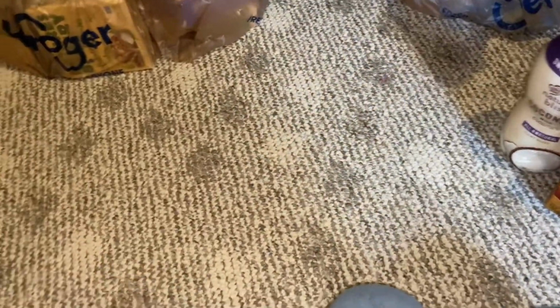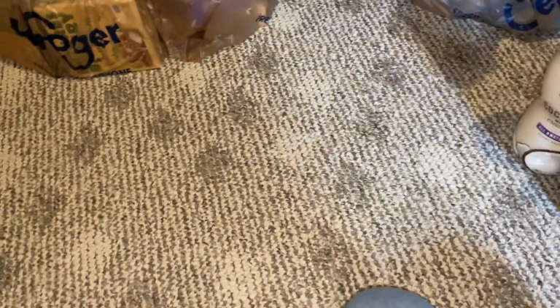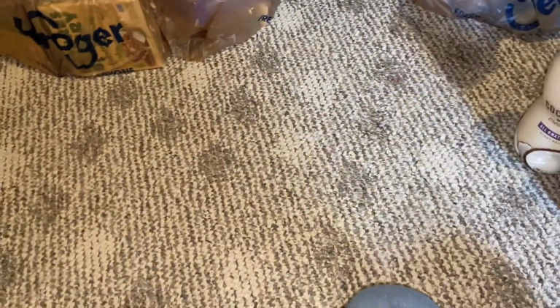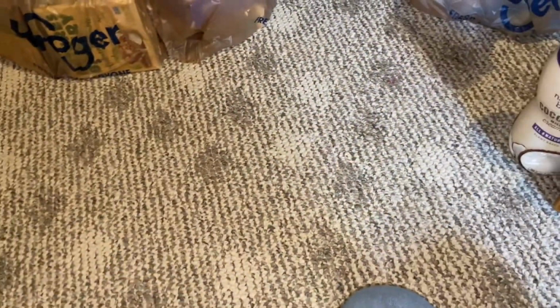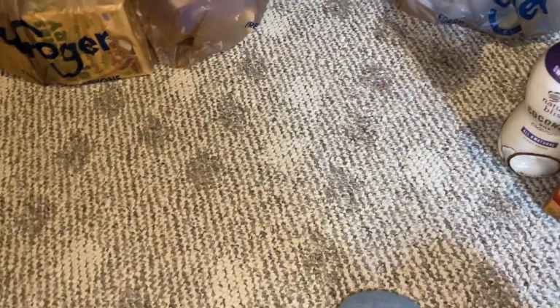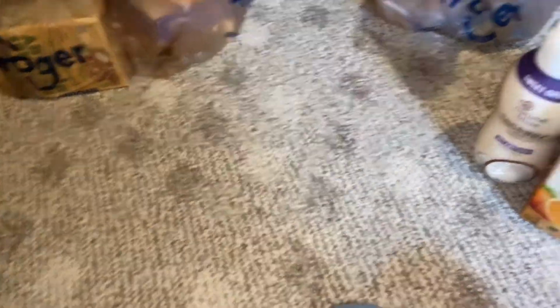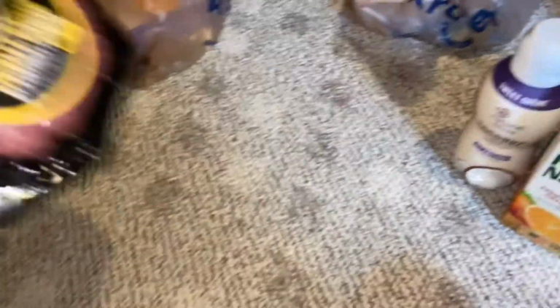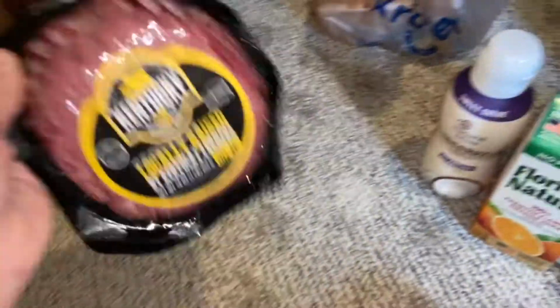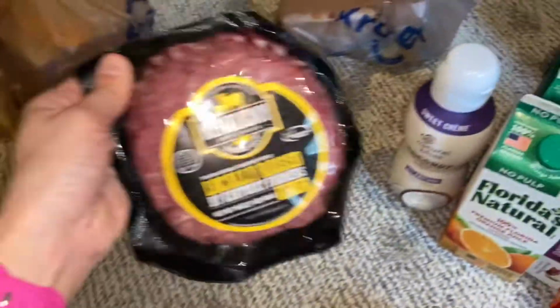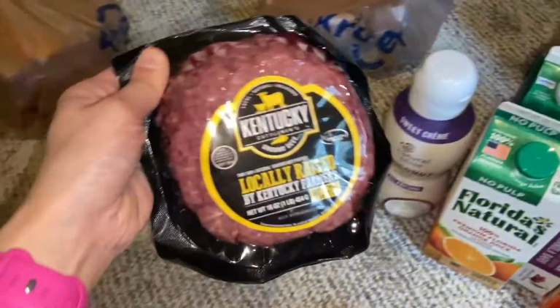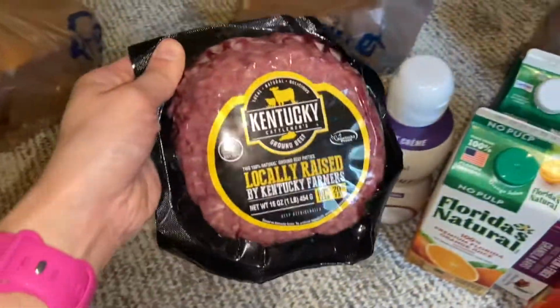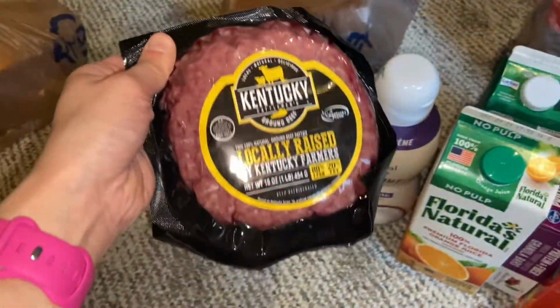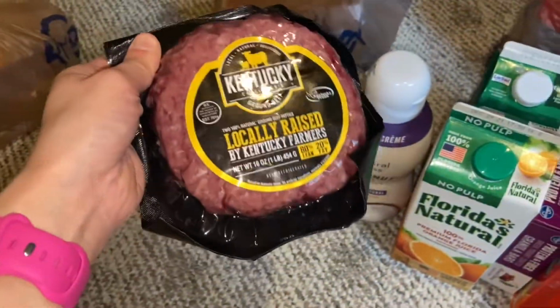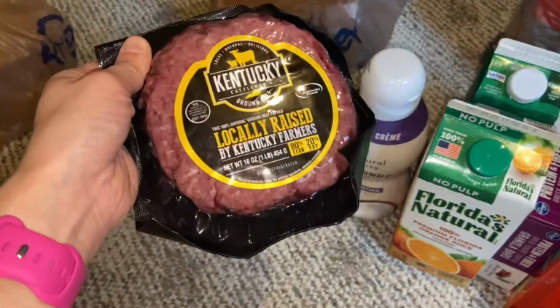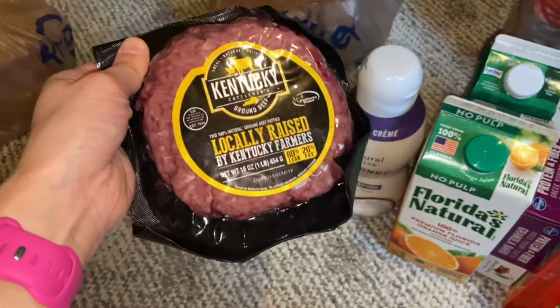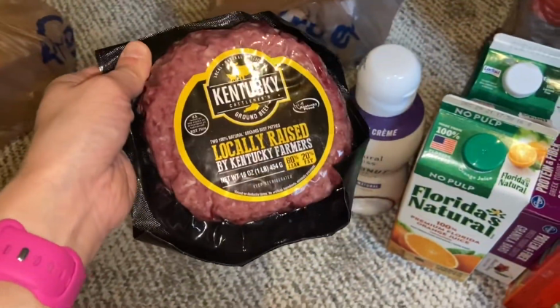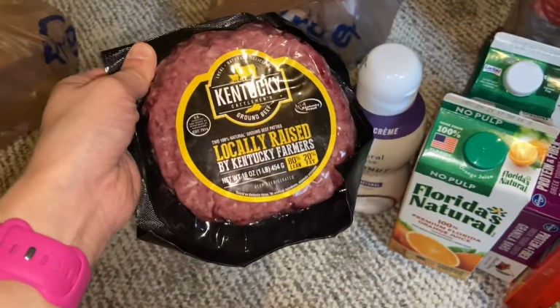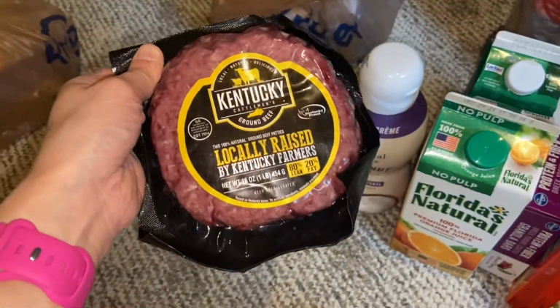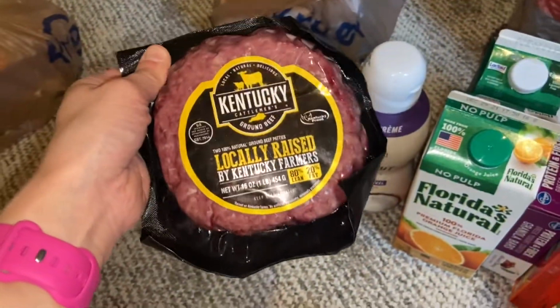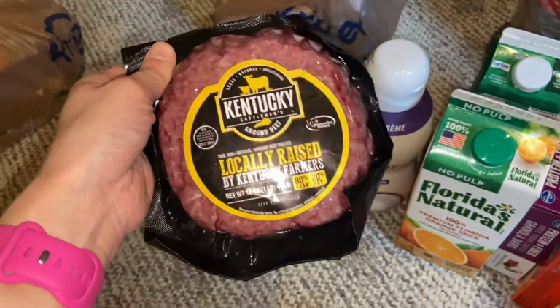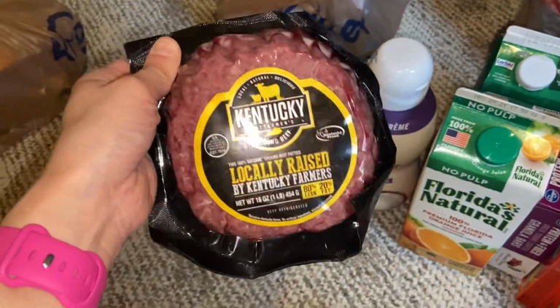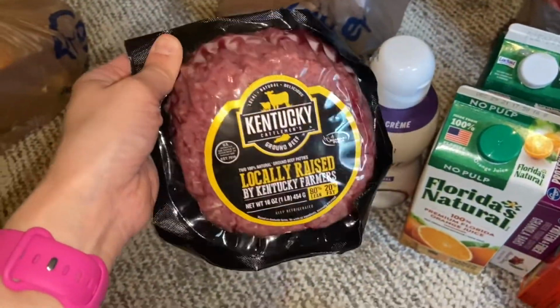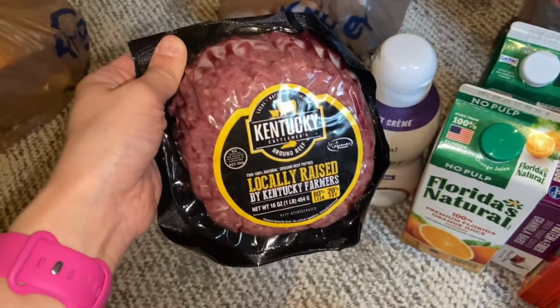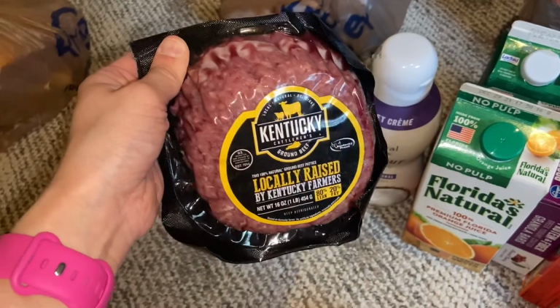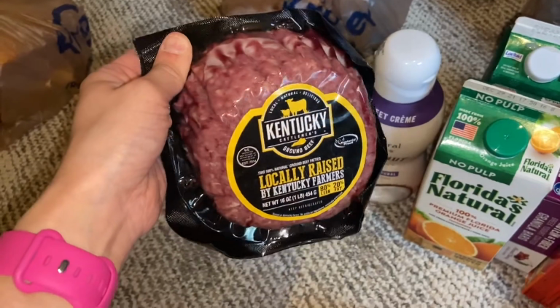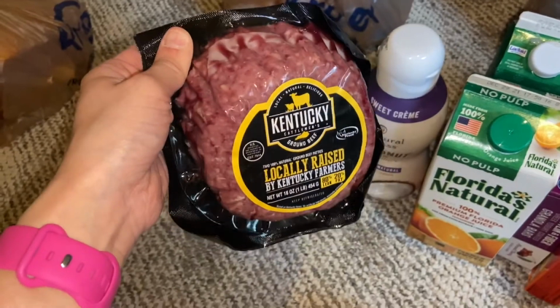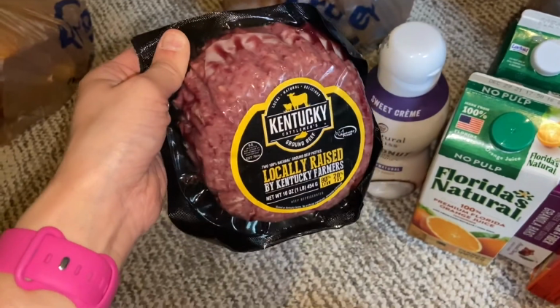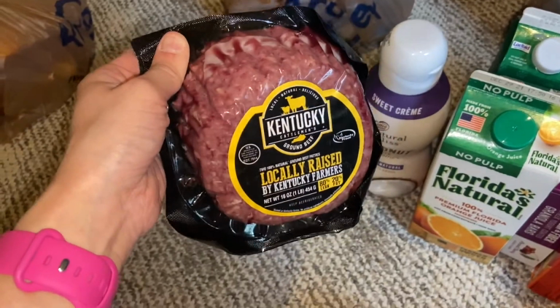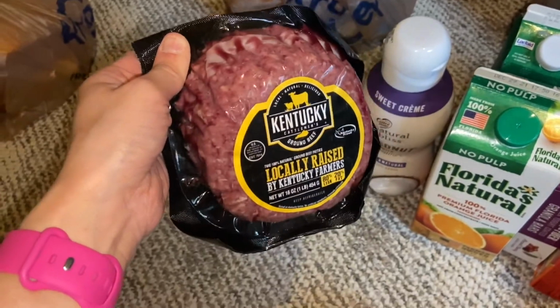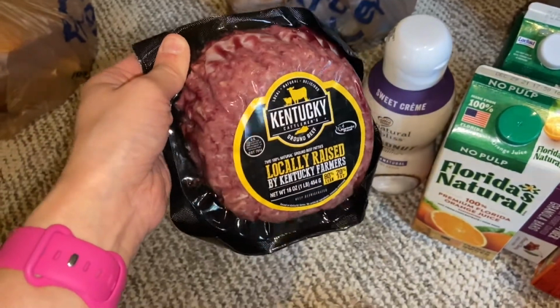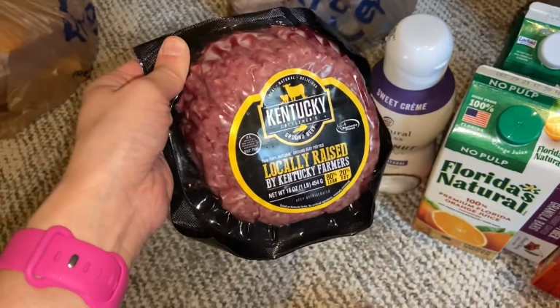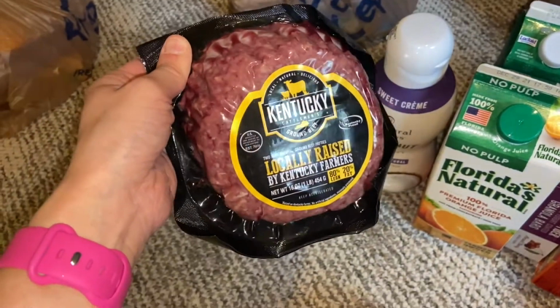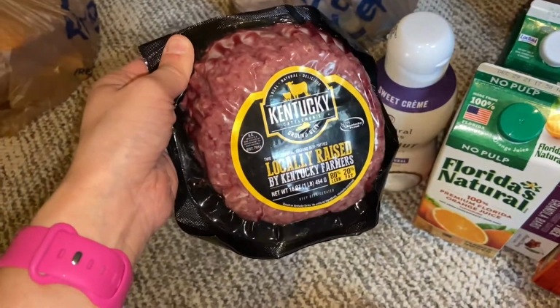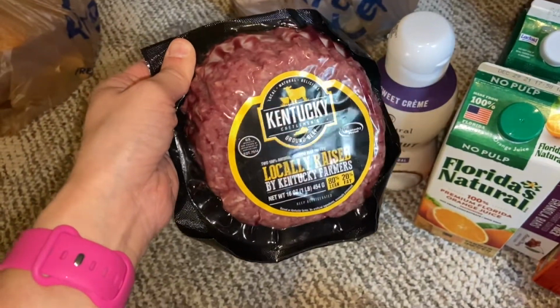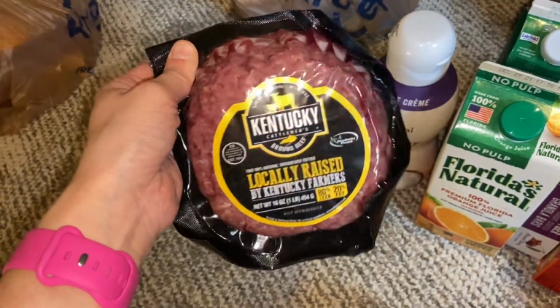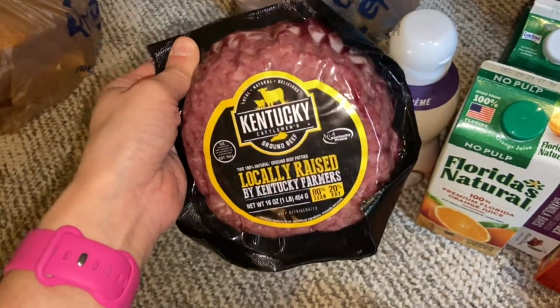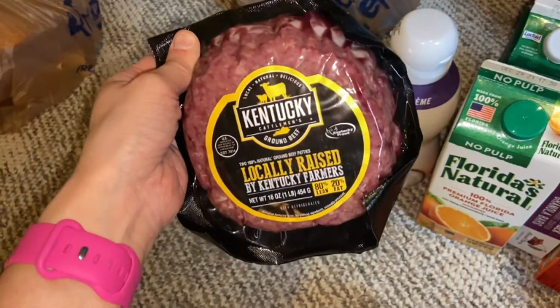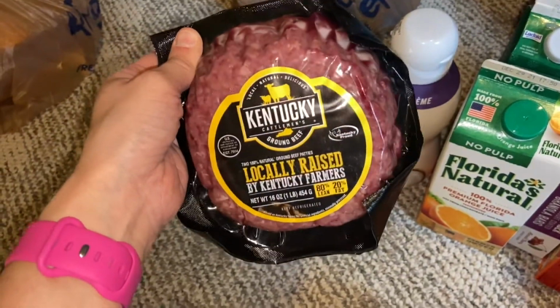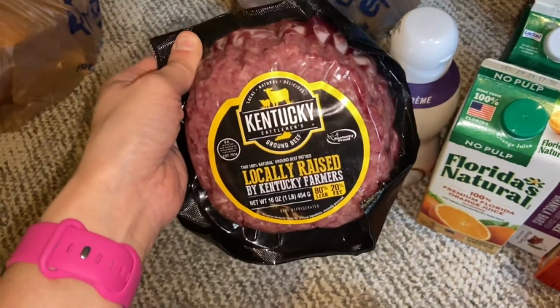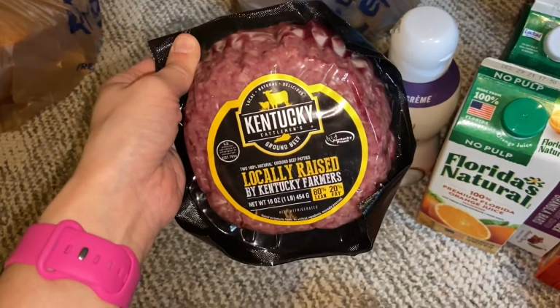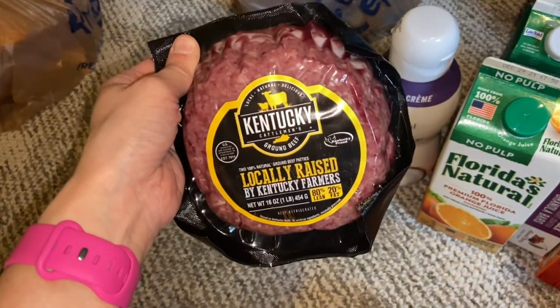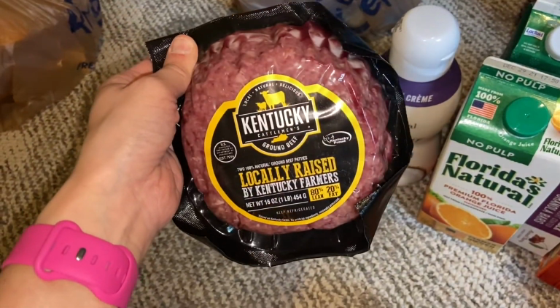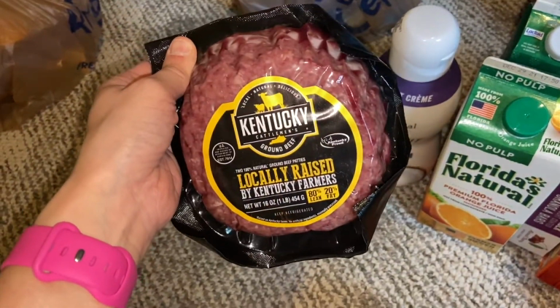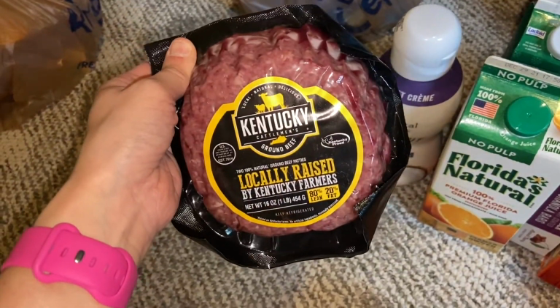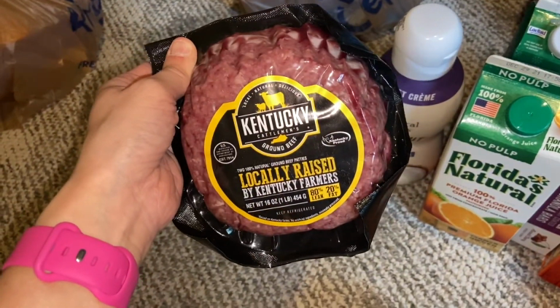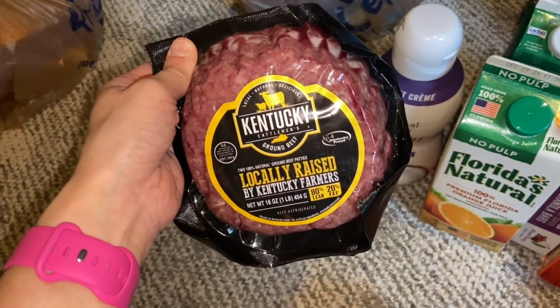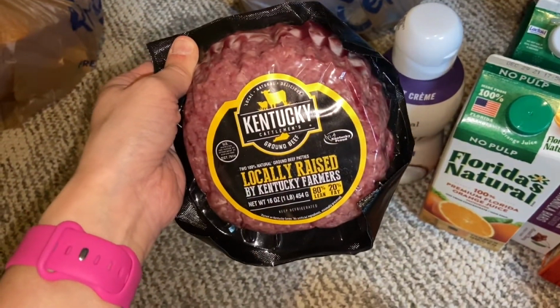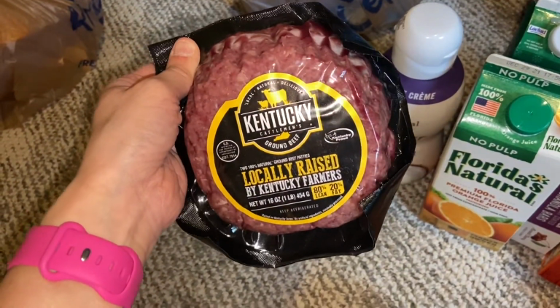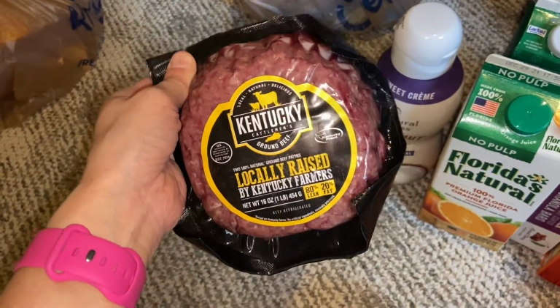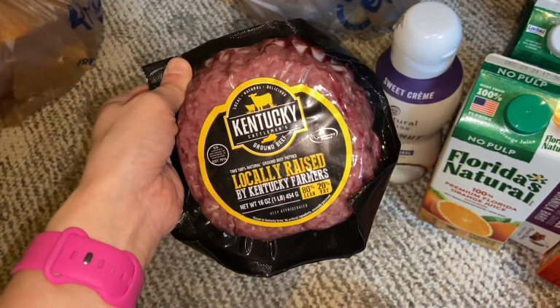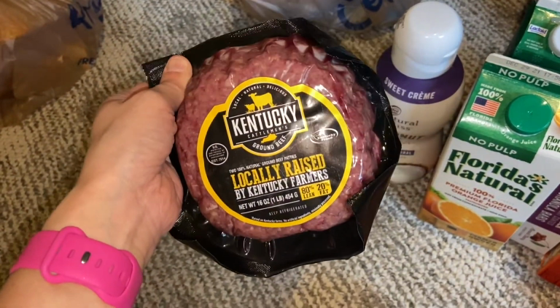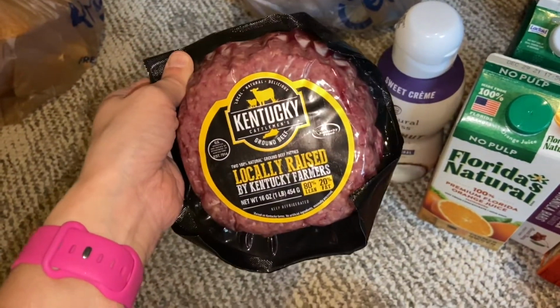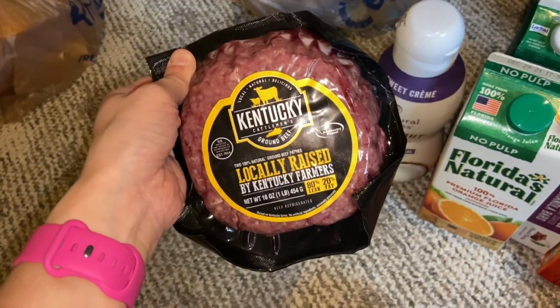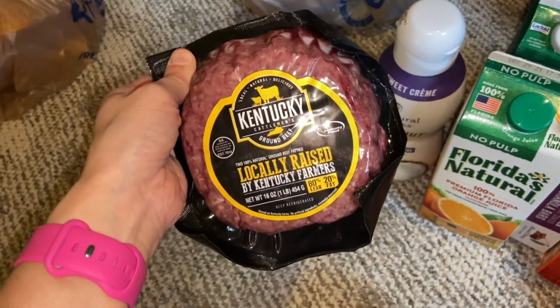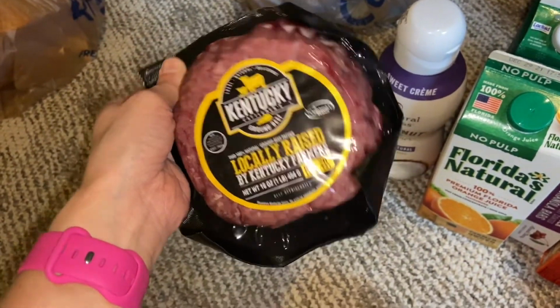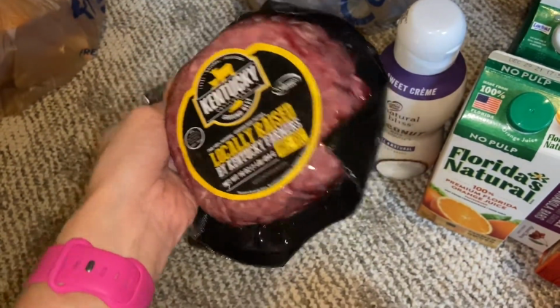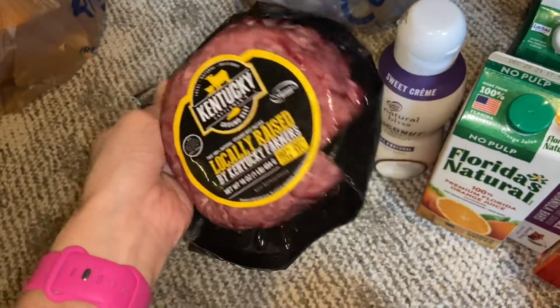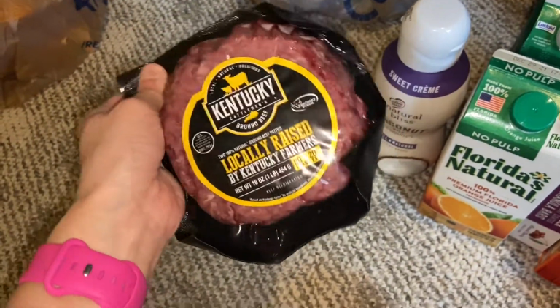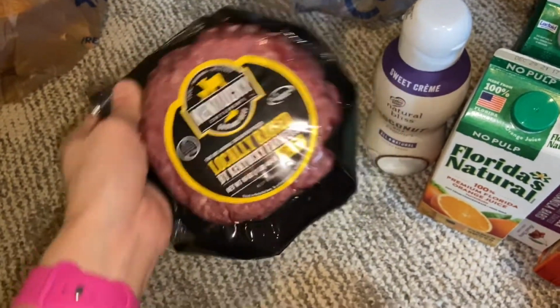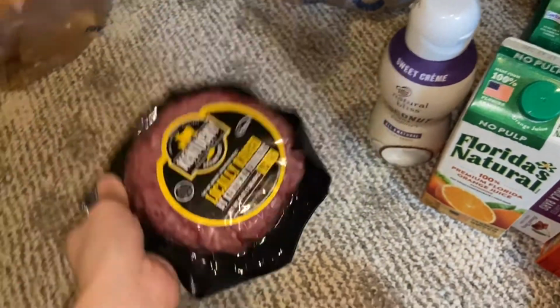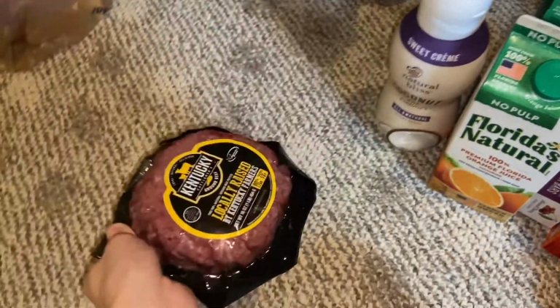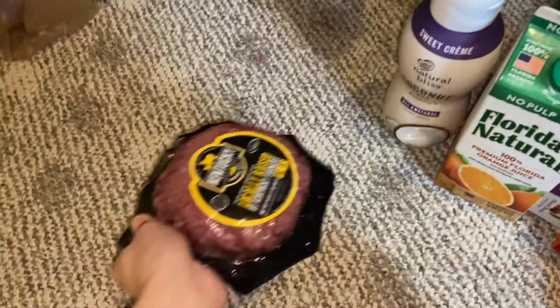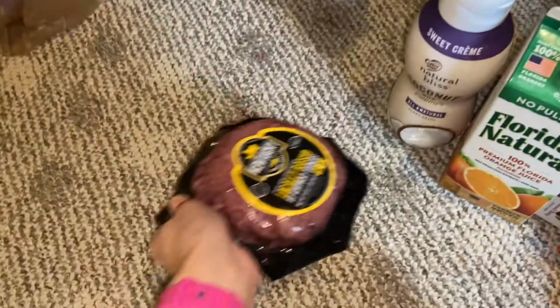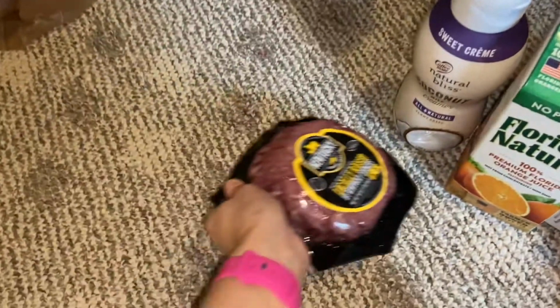And then I picked up some more ground beef. This is the Kentucky Cattlemen's Locally Raised Ground Beef.